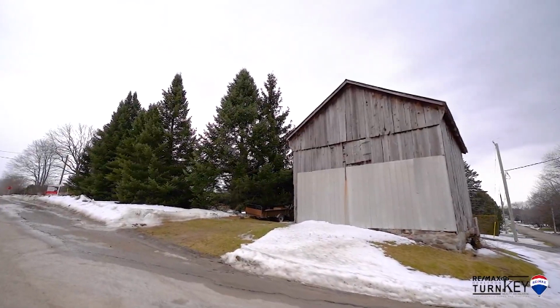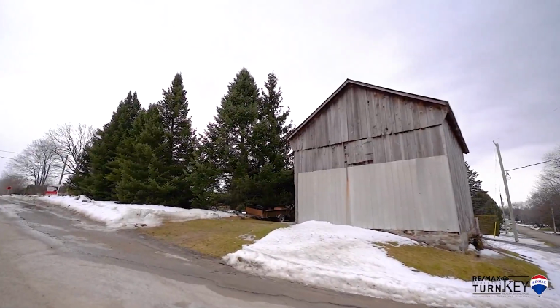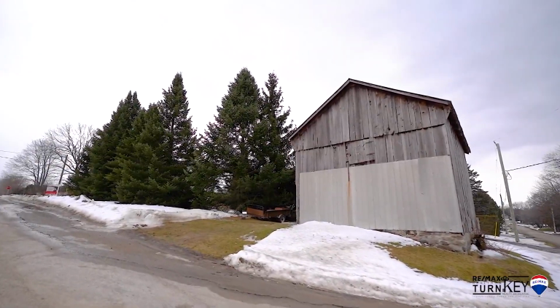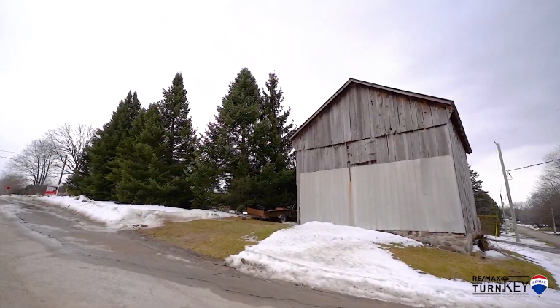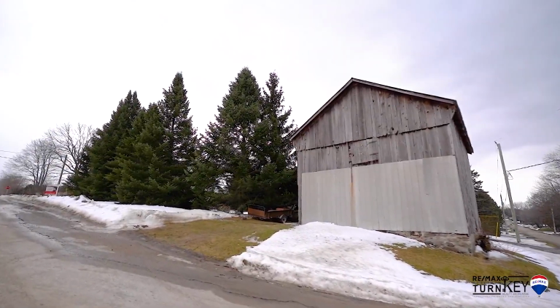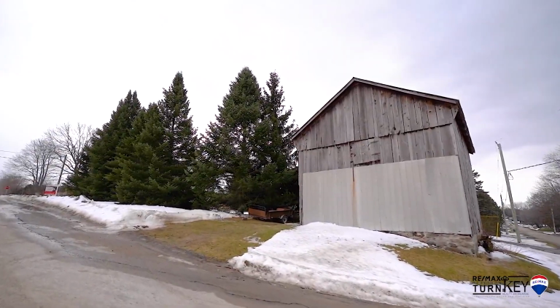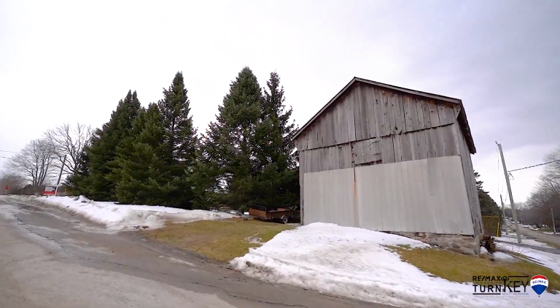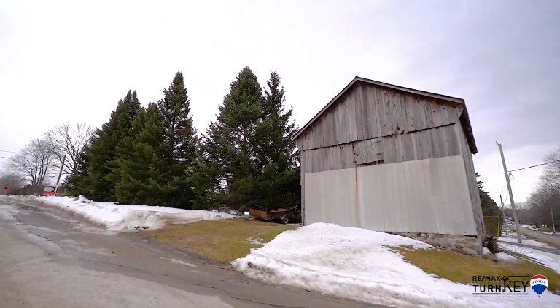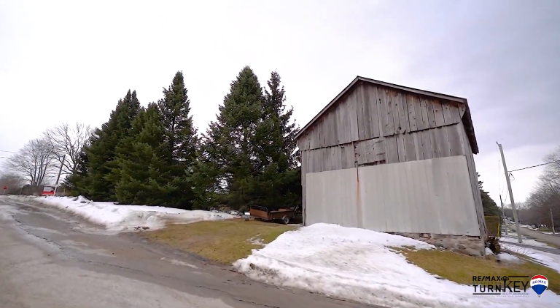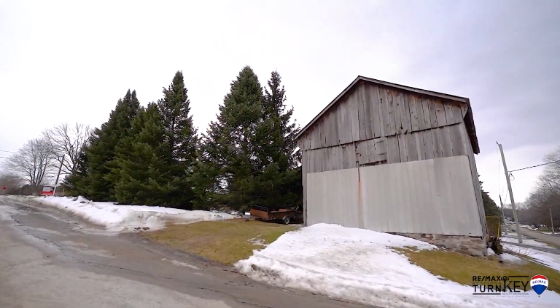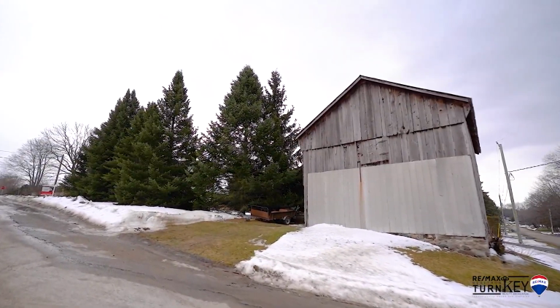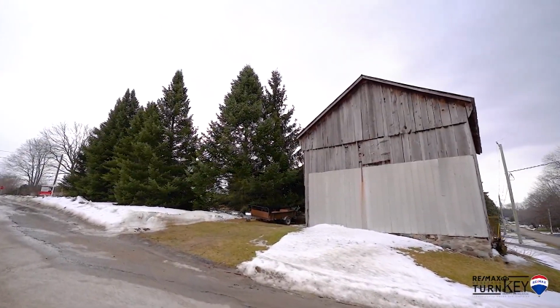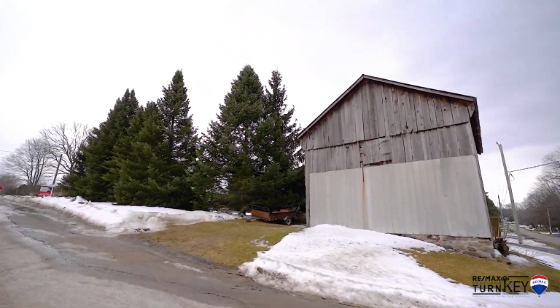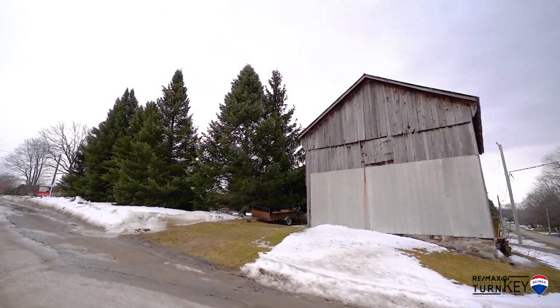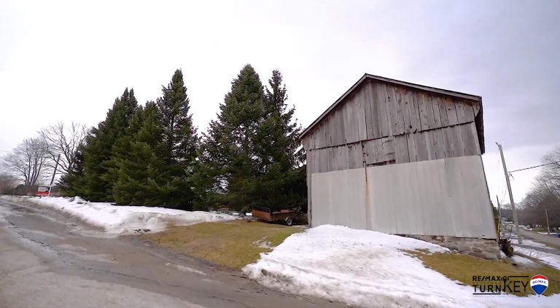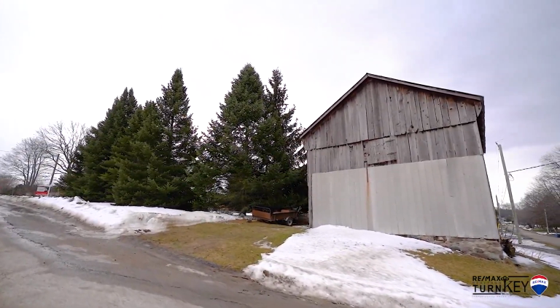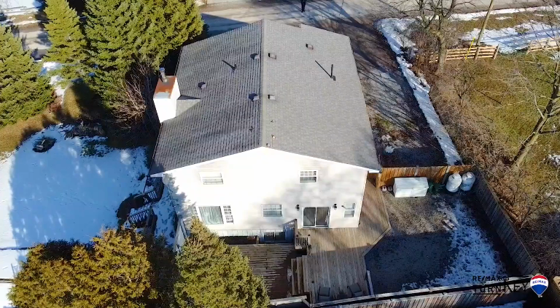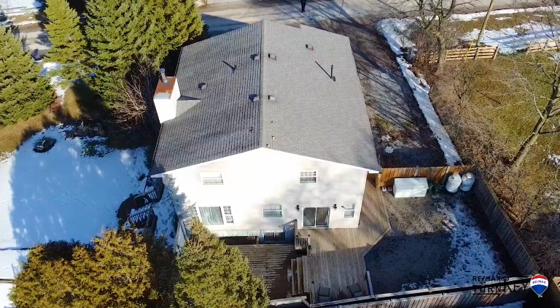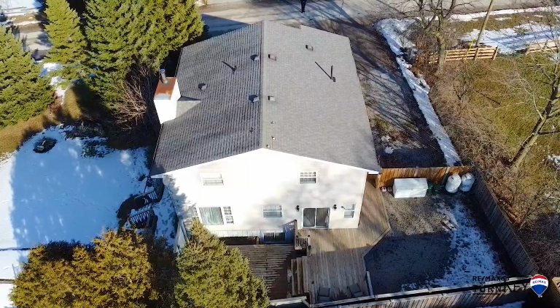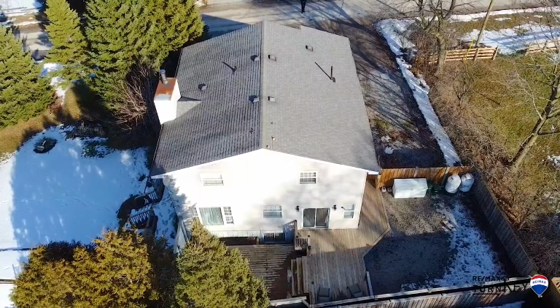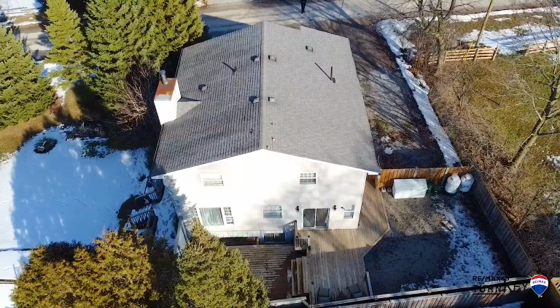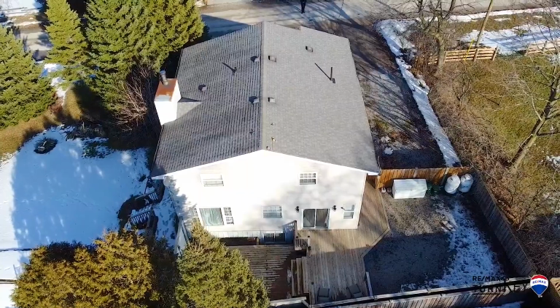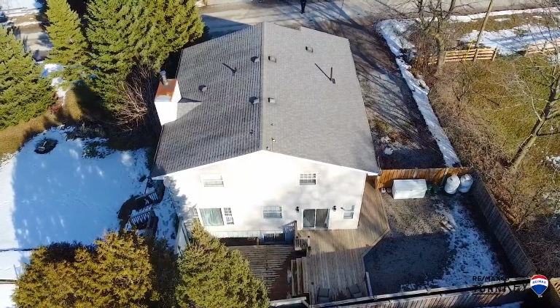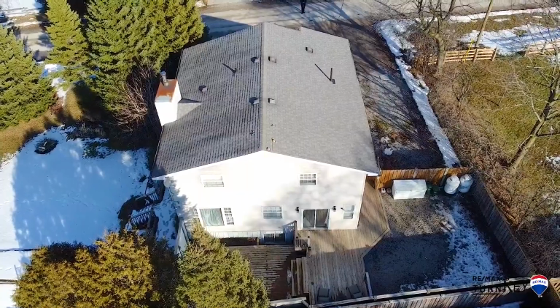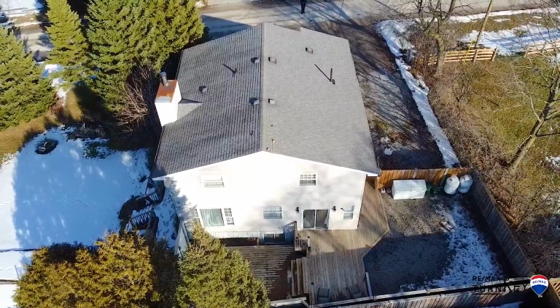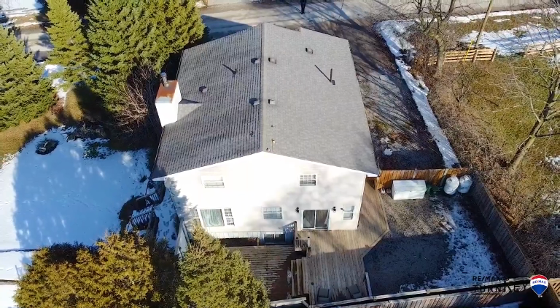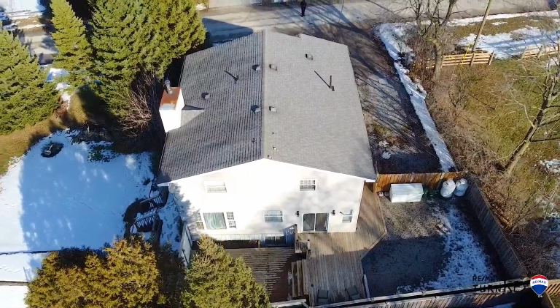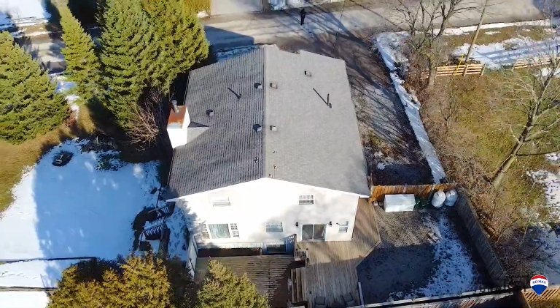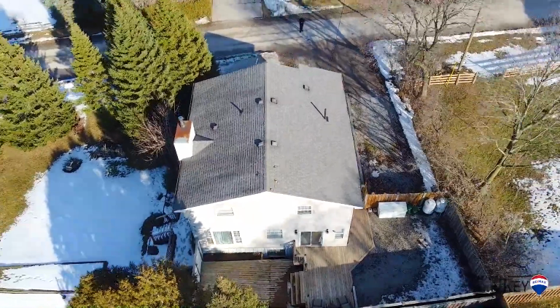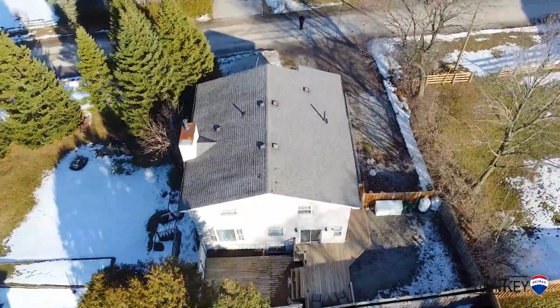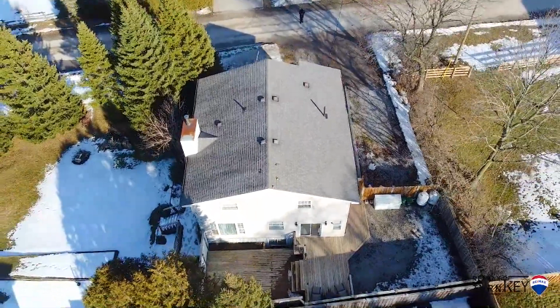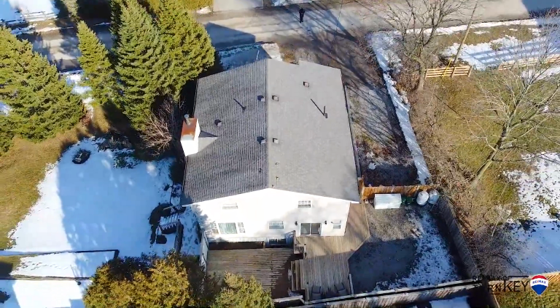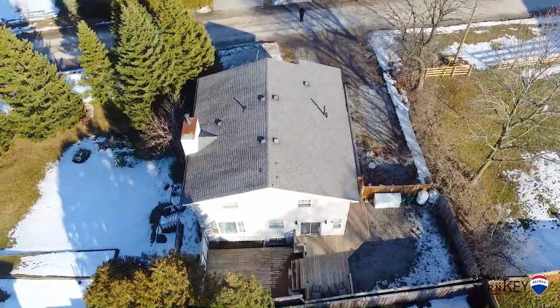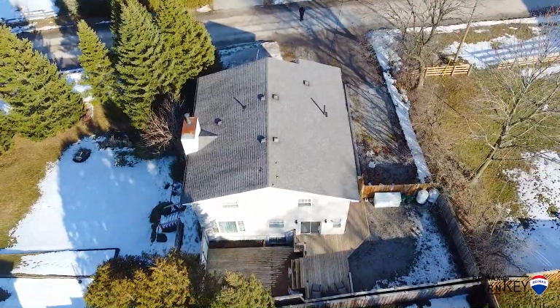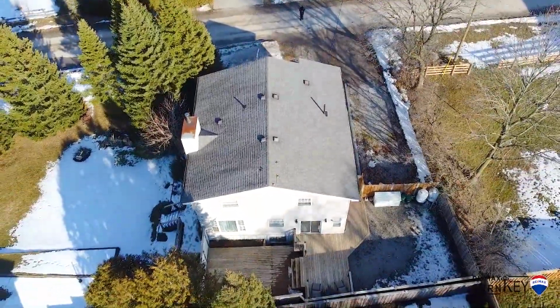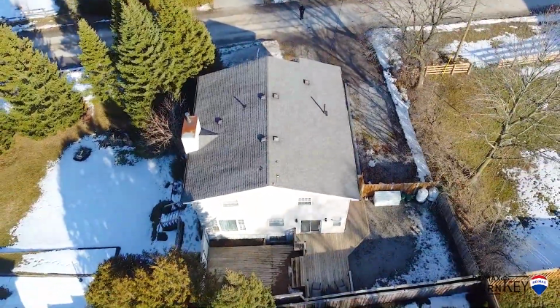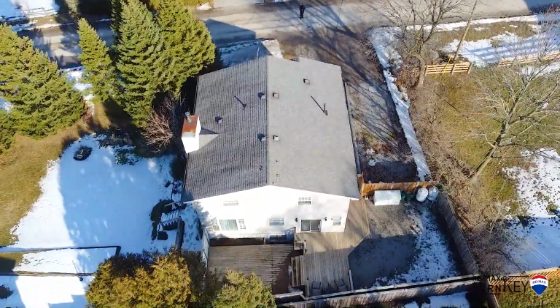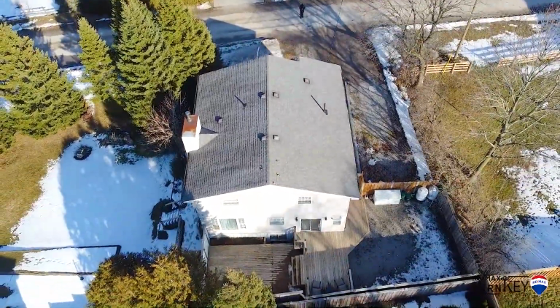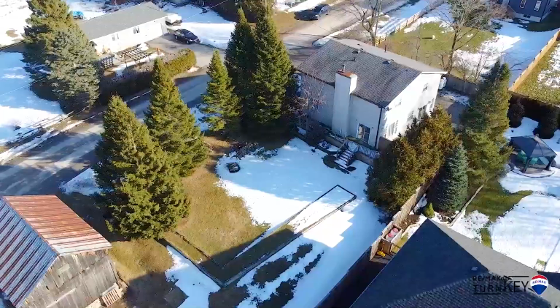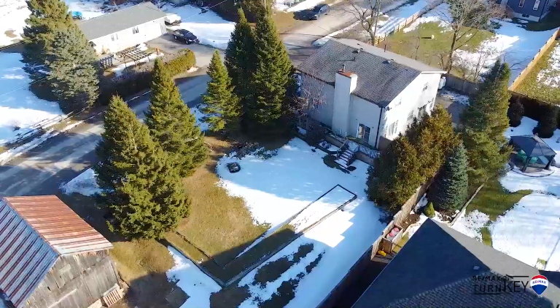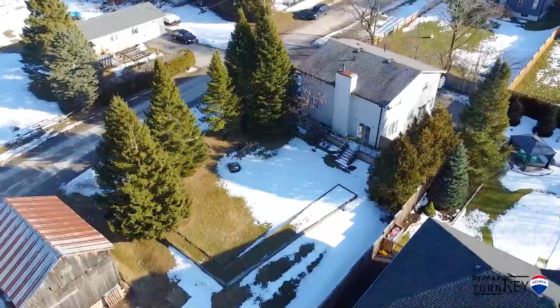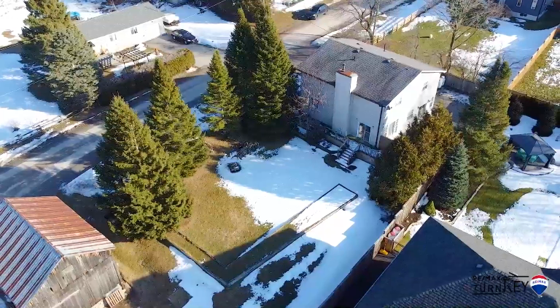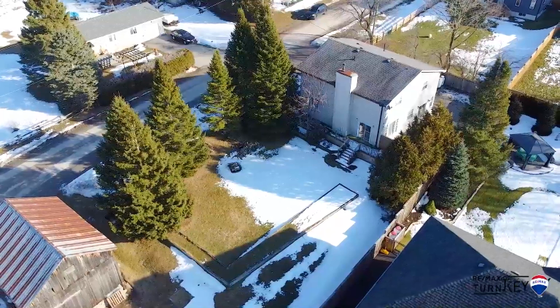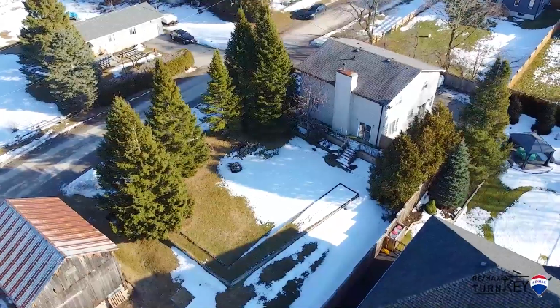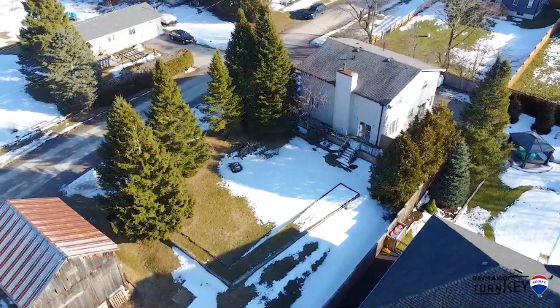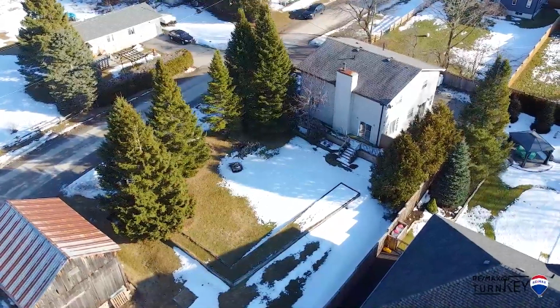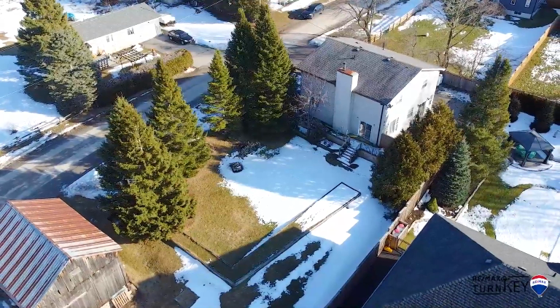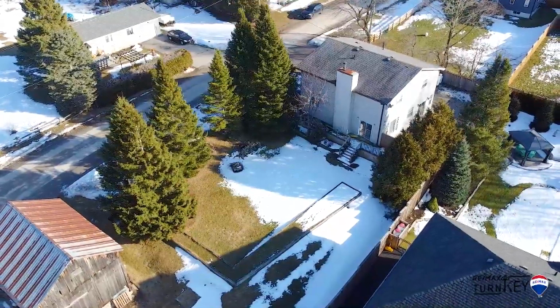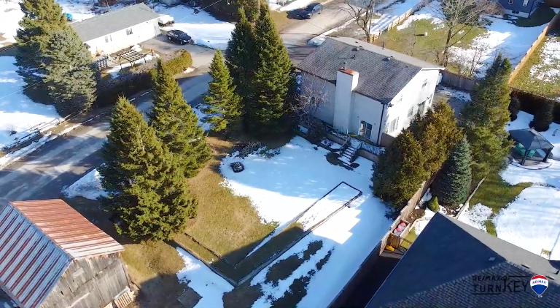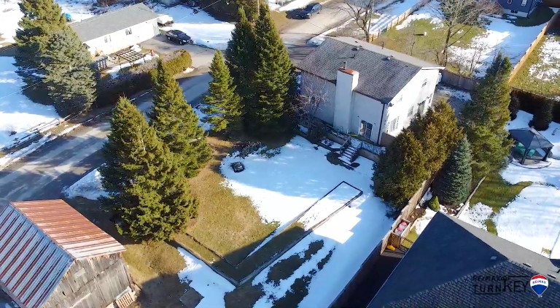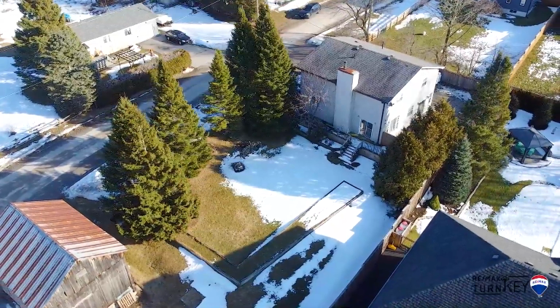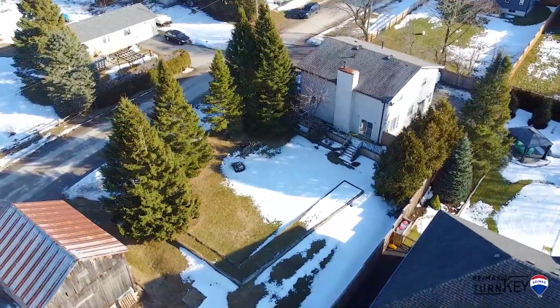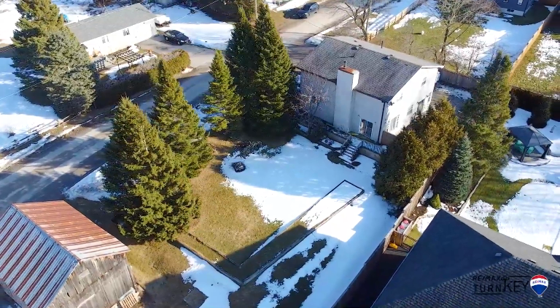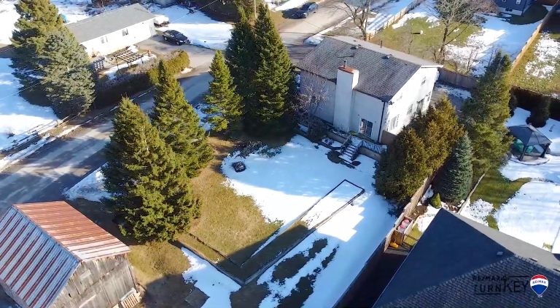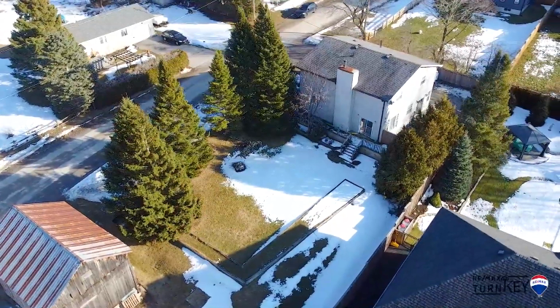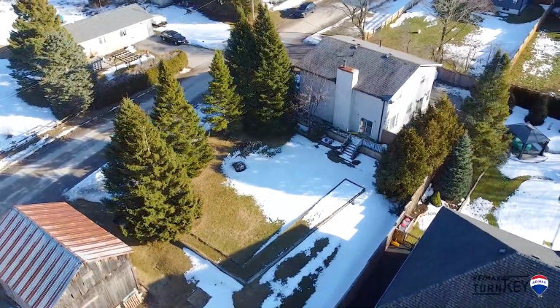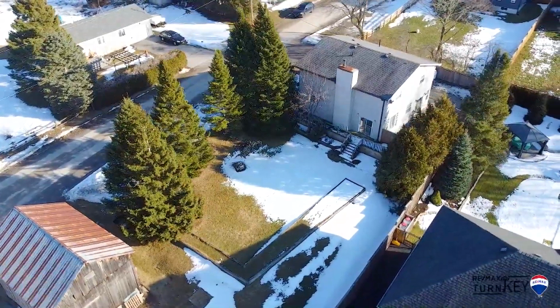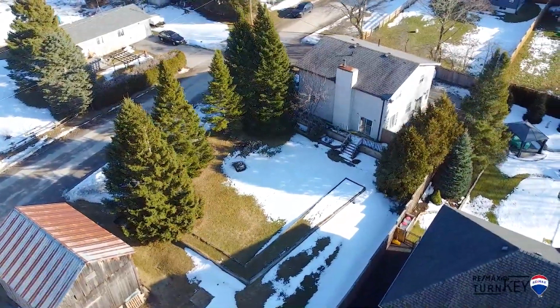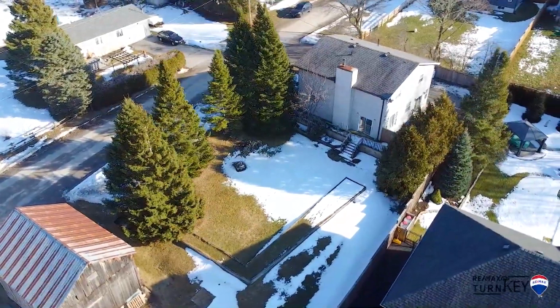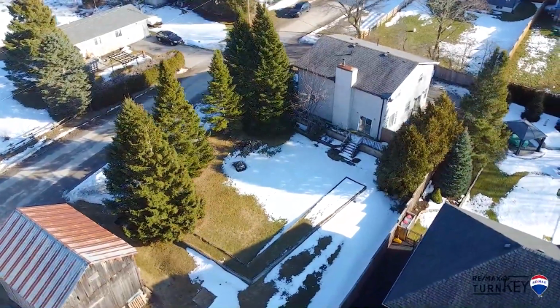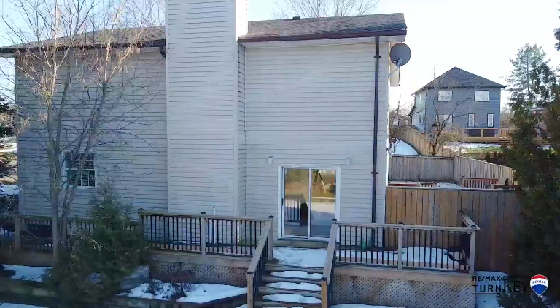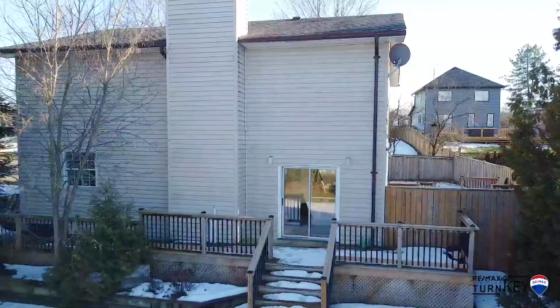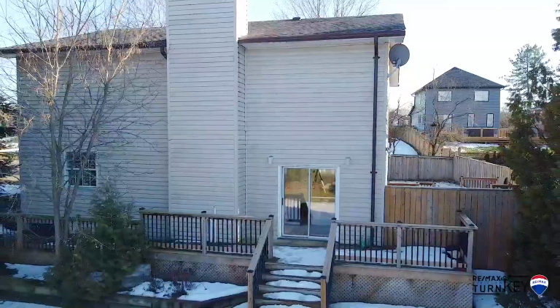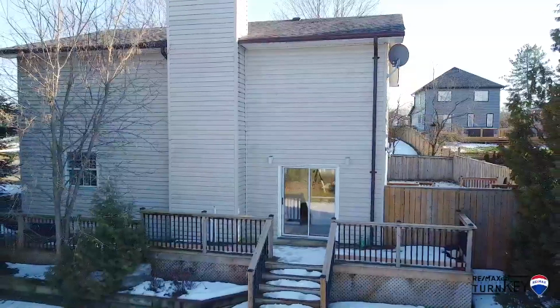Come and see what this fabulous property has to offer, or visit www.4millpond.ca for a private tour.